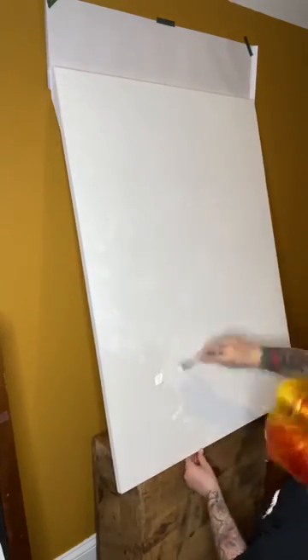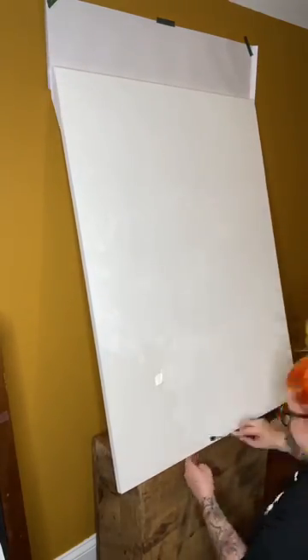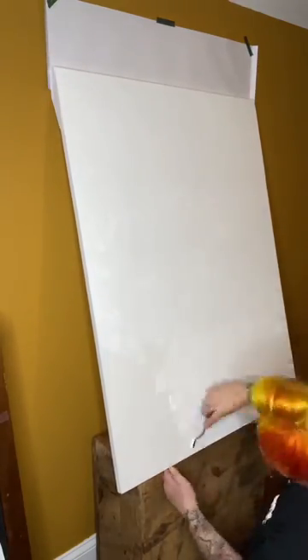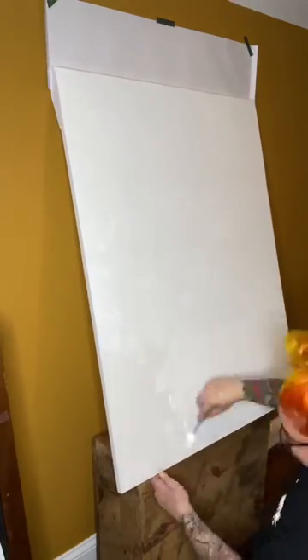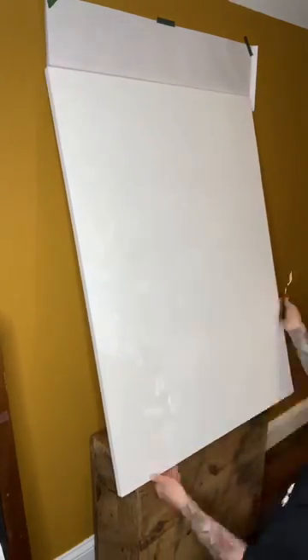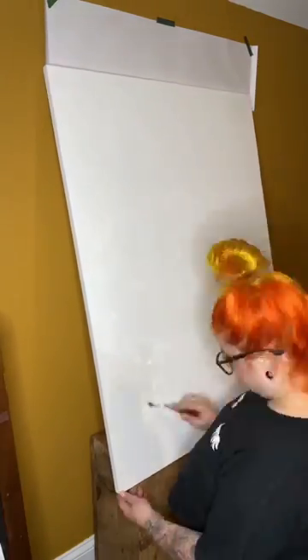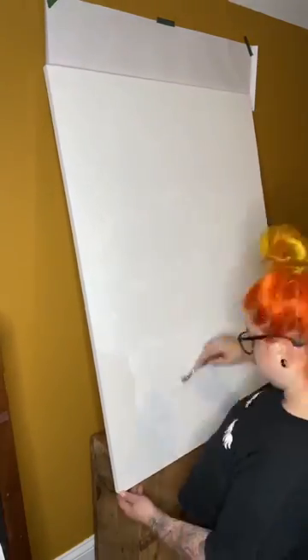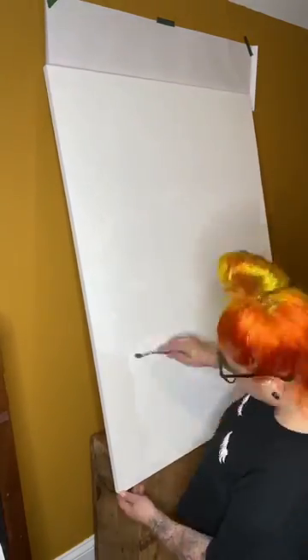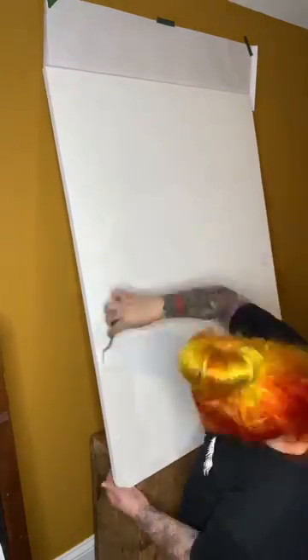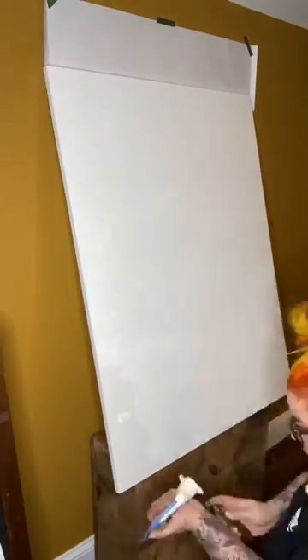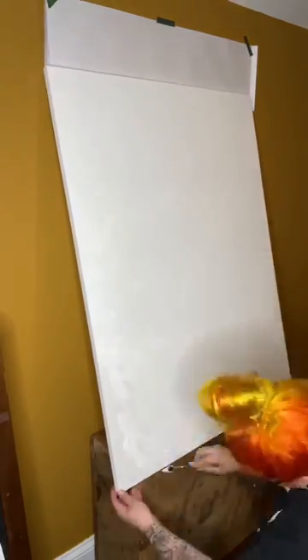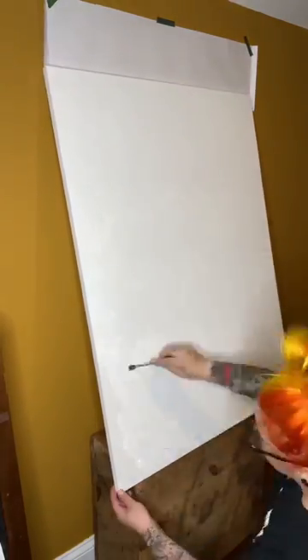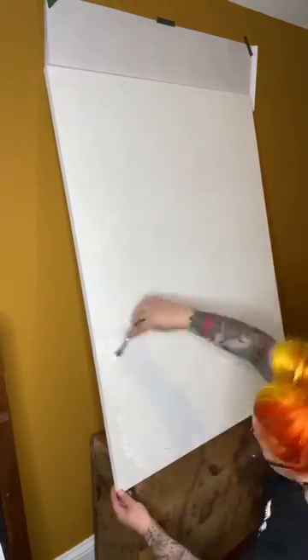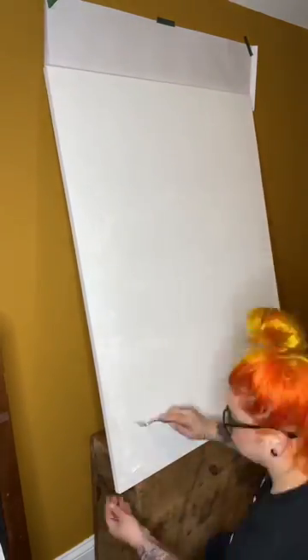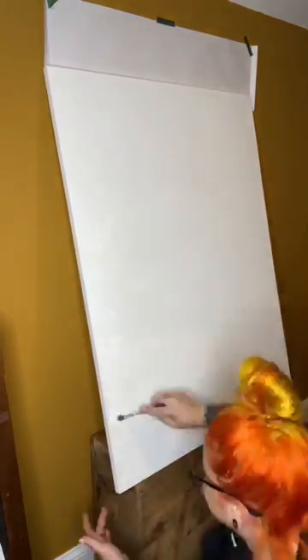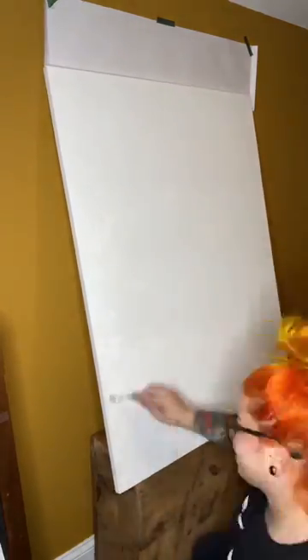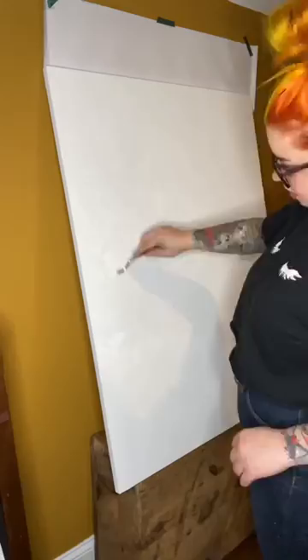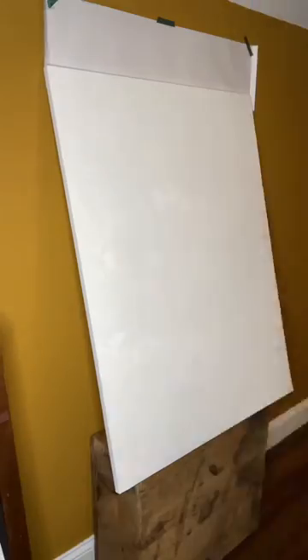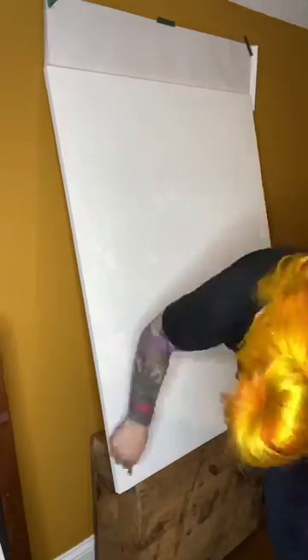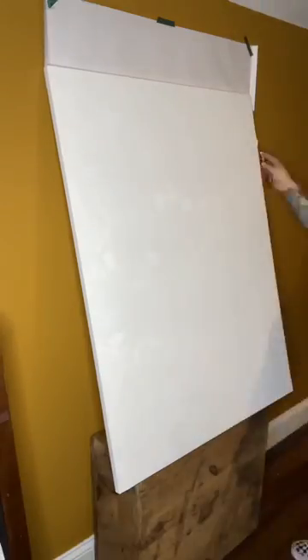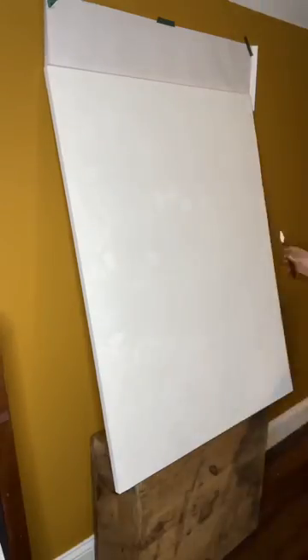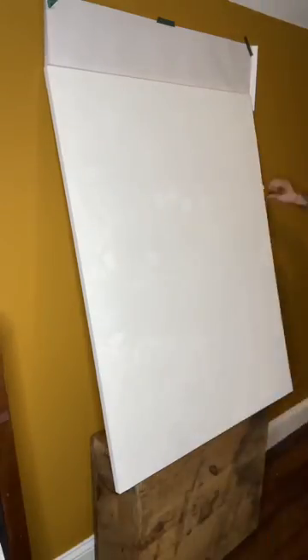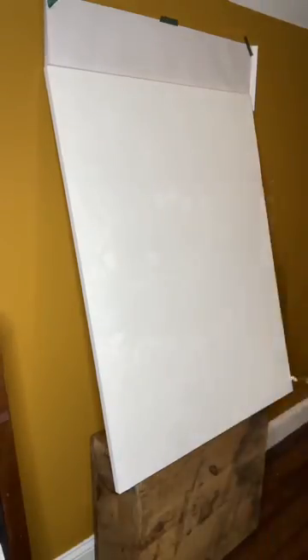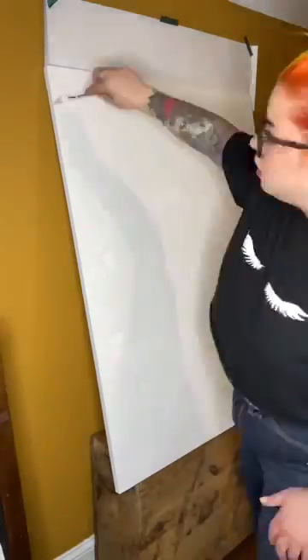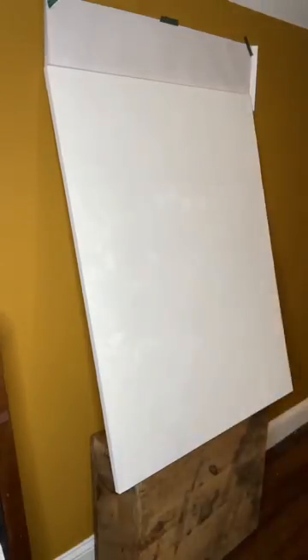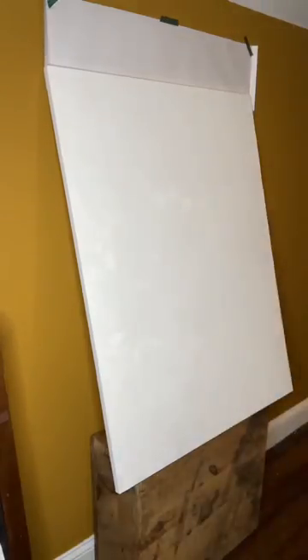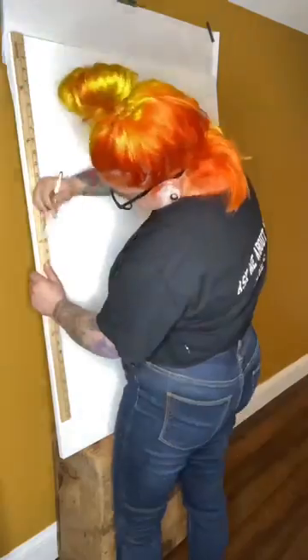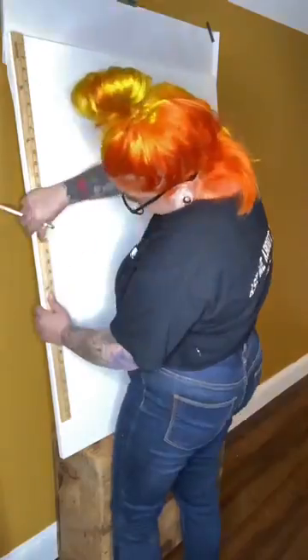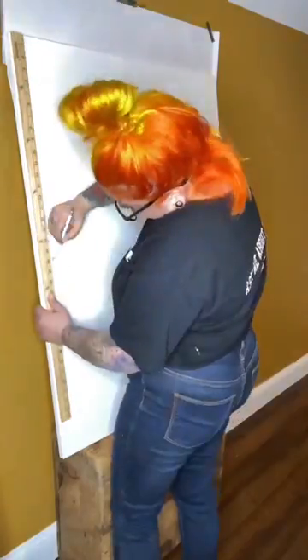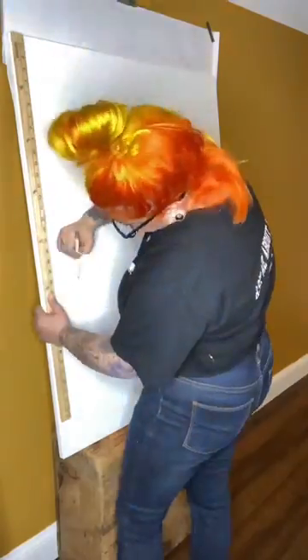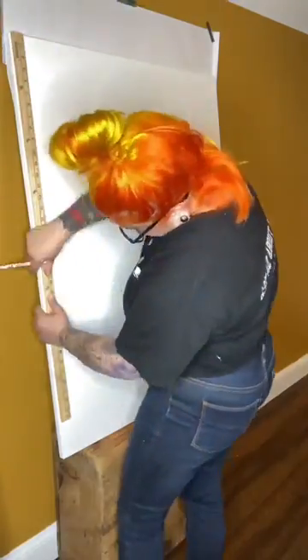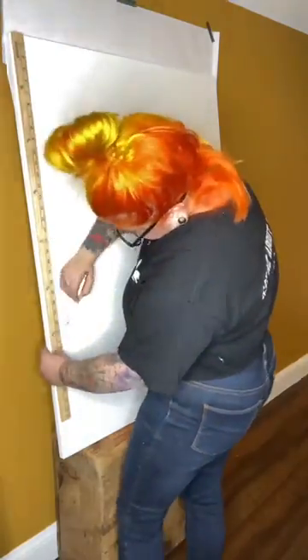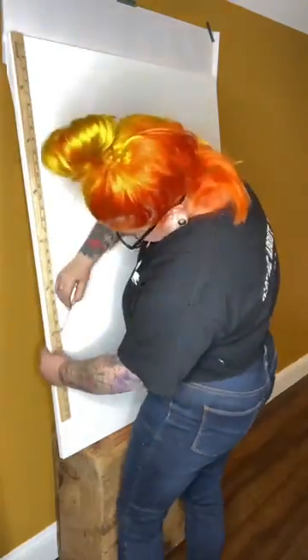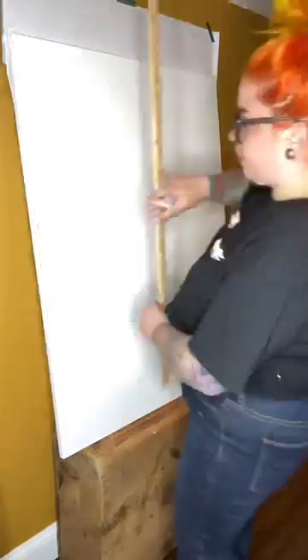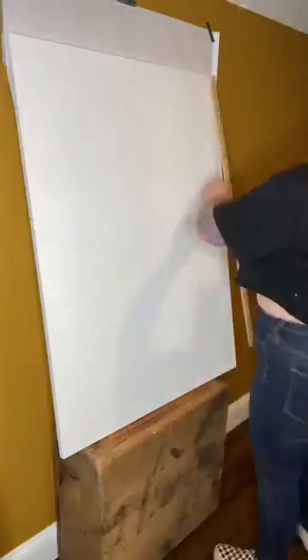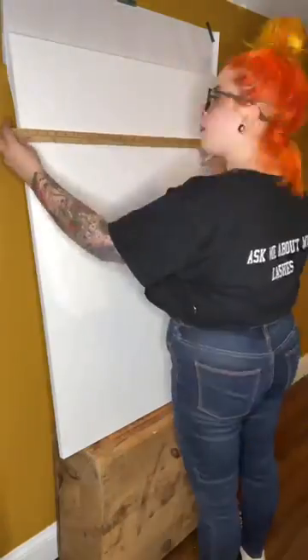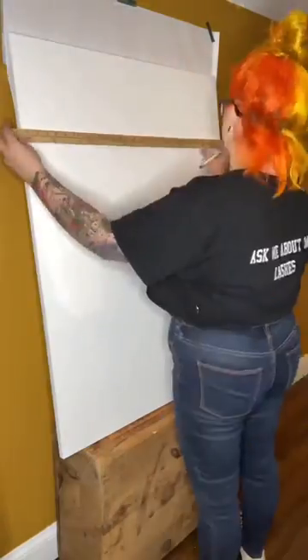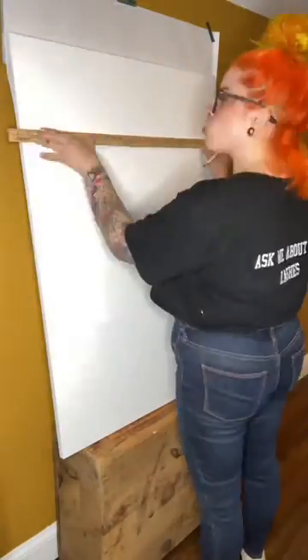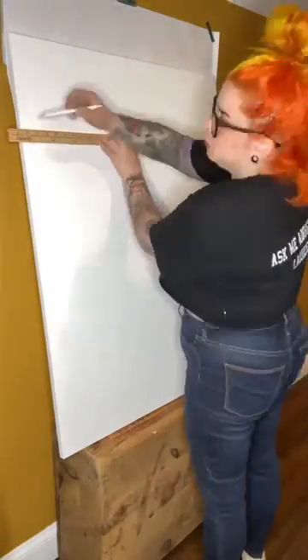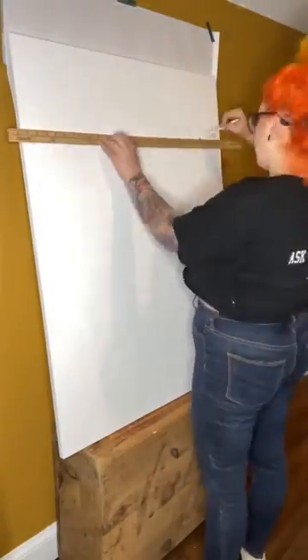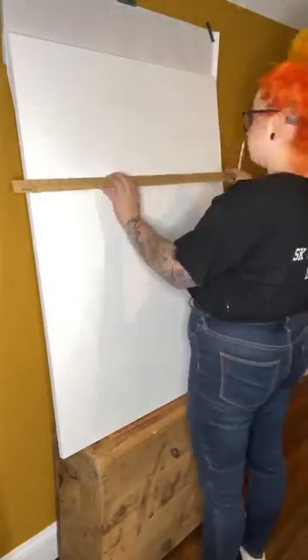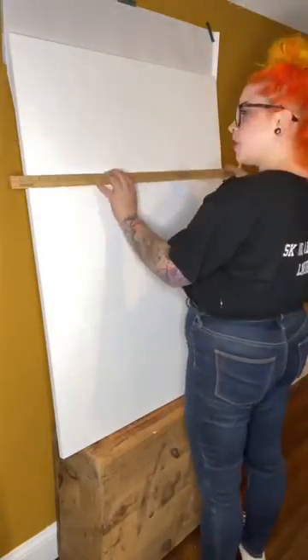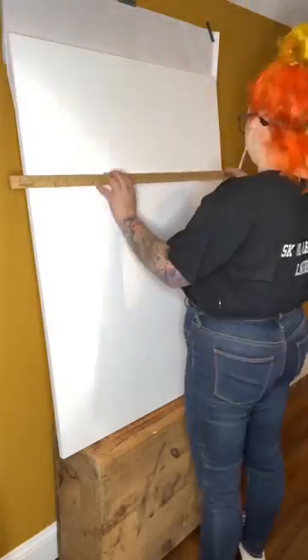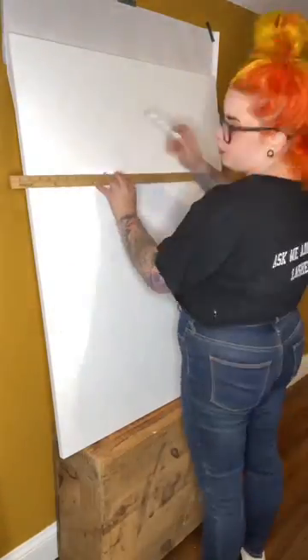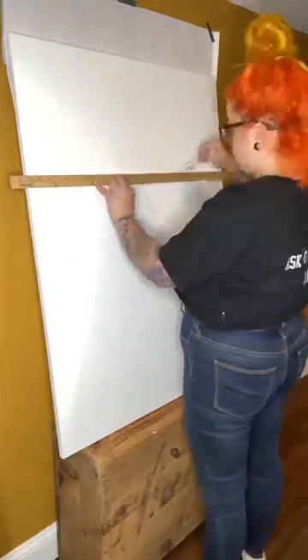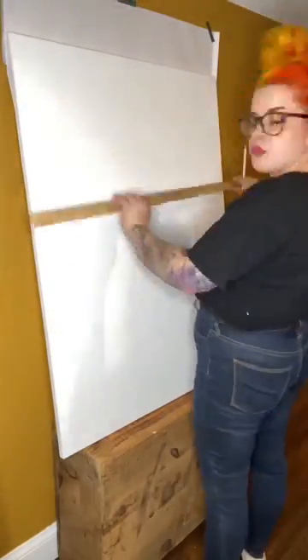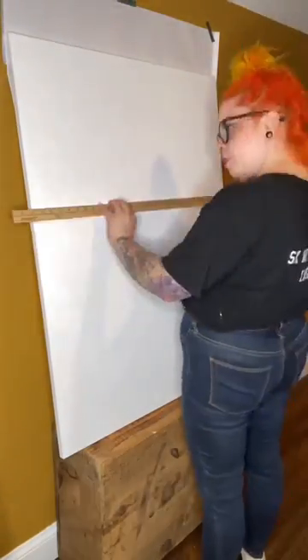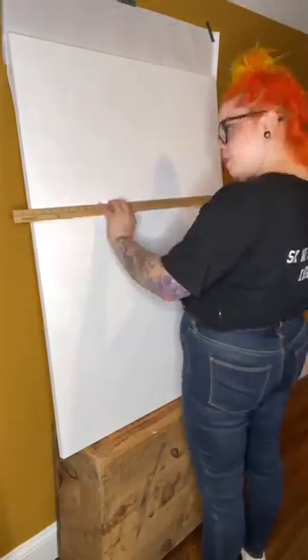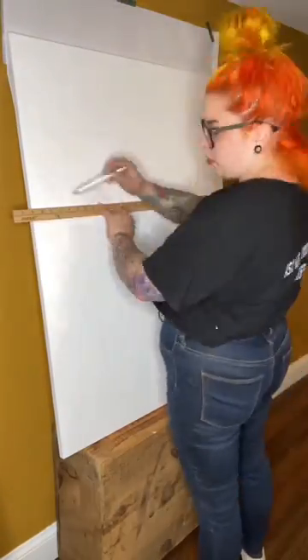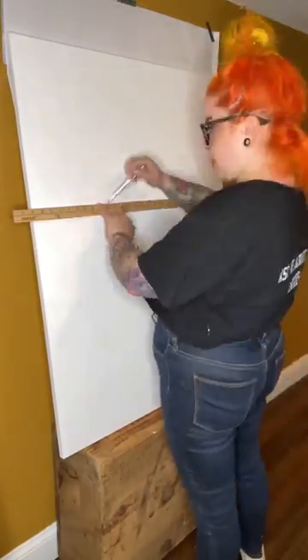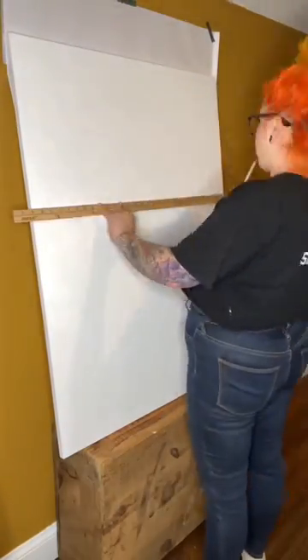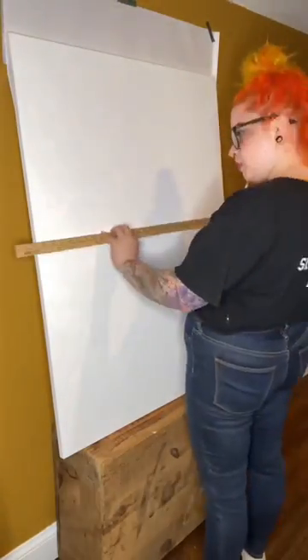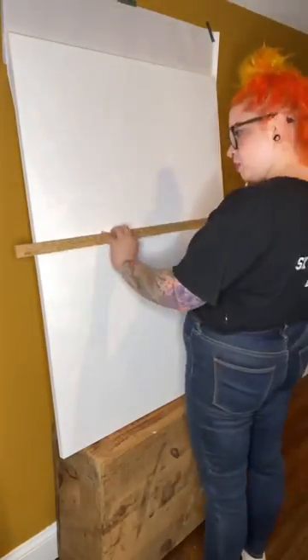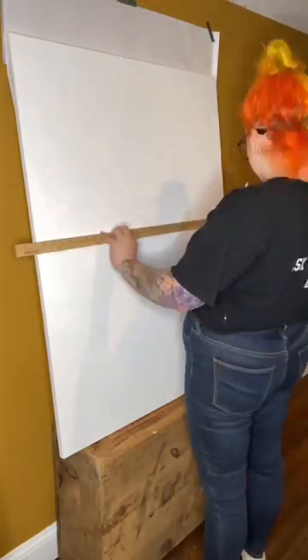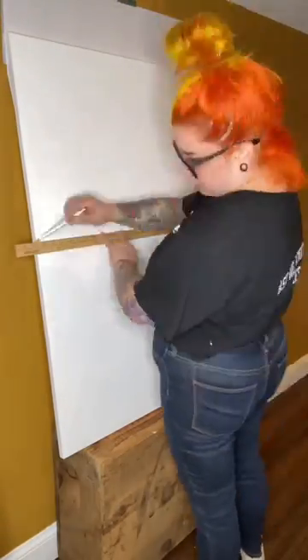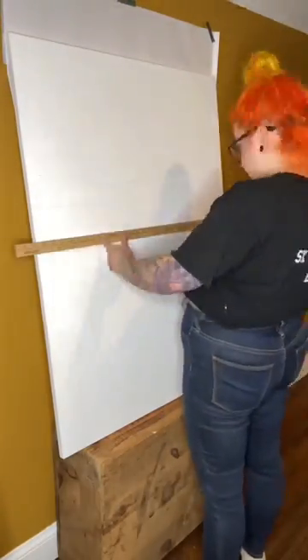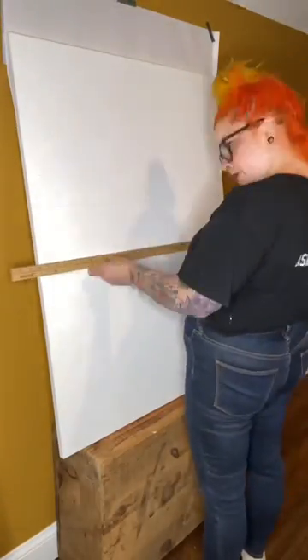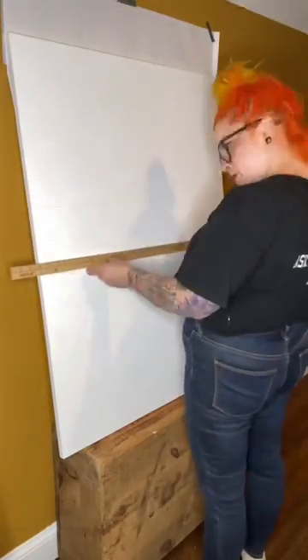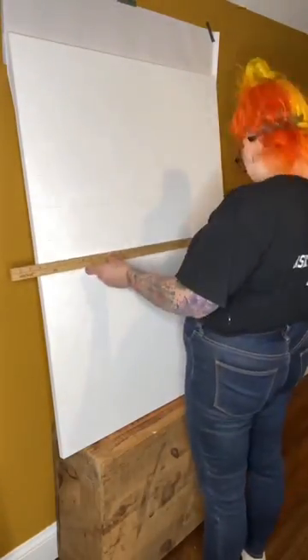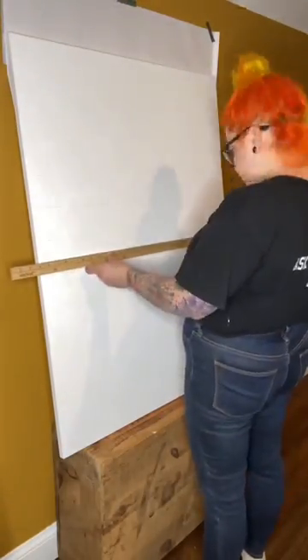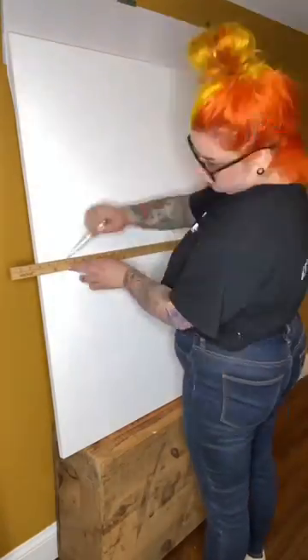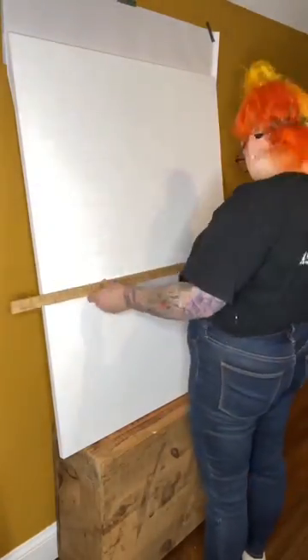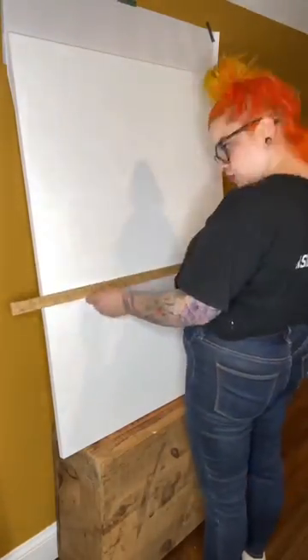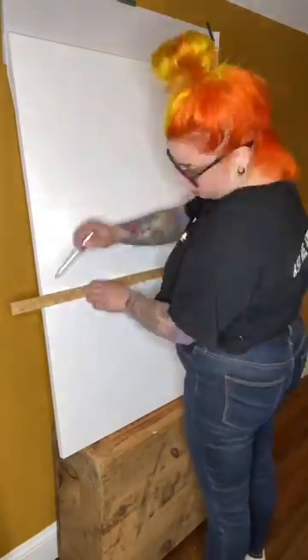Once that is completely dry, use a ruler and a pencil to mark off and make some straight lines.